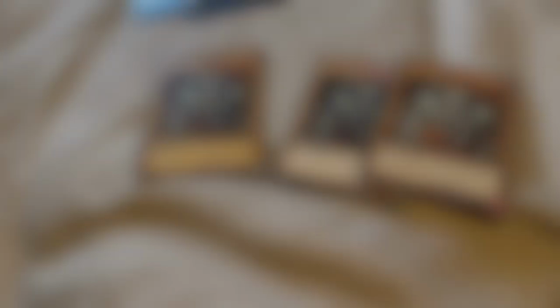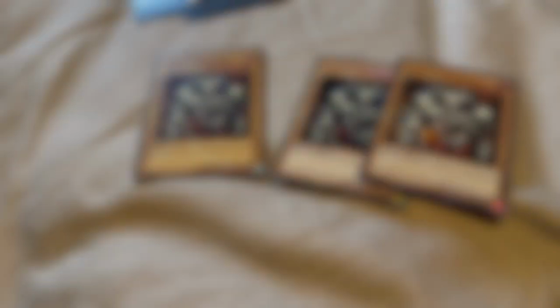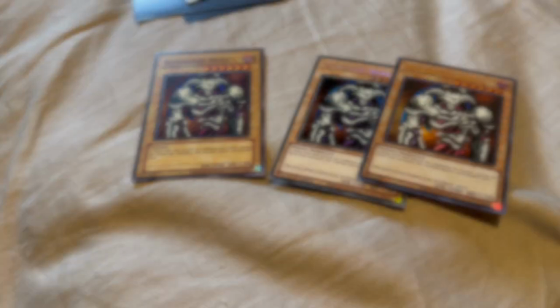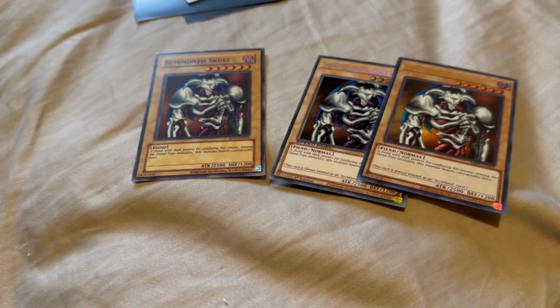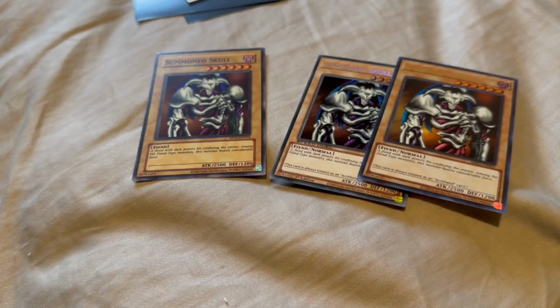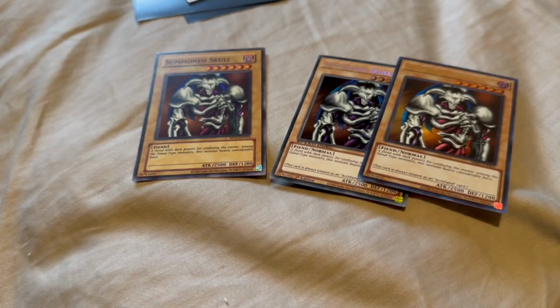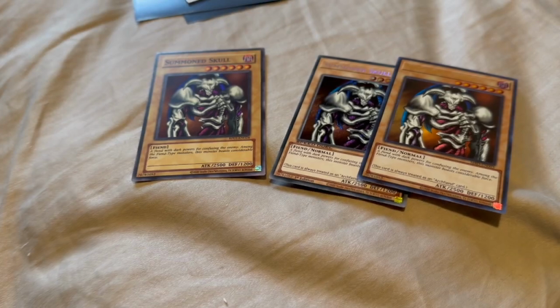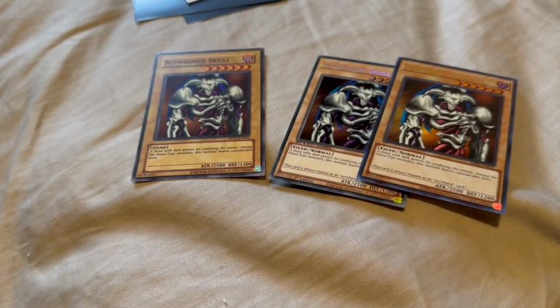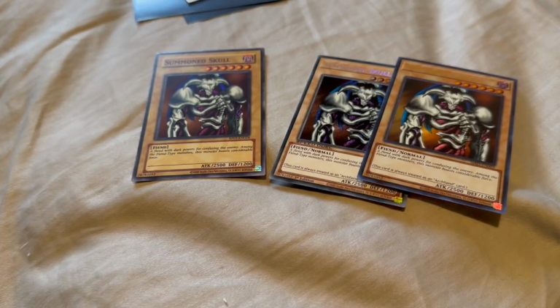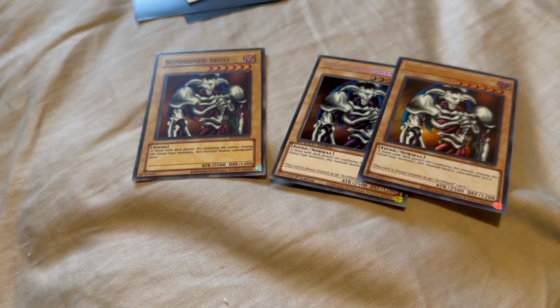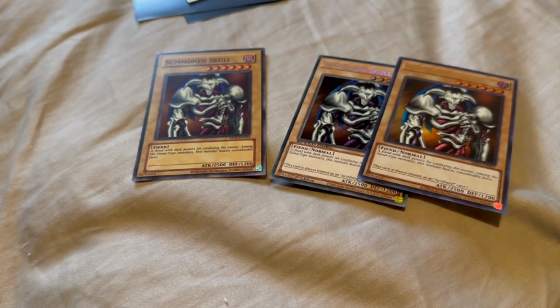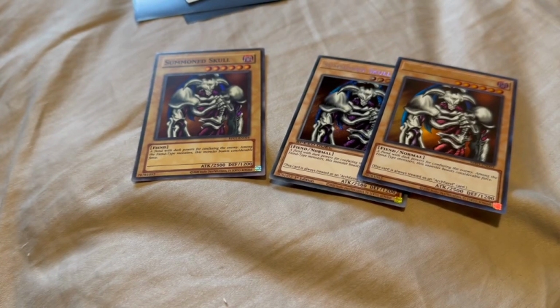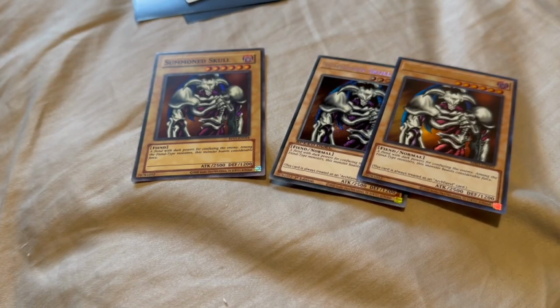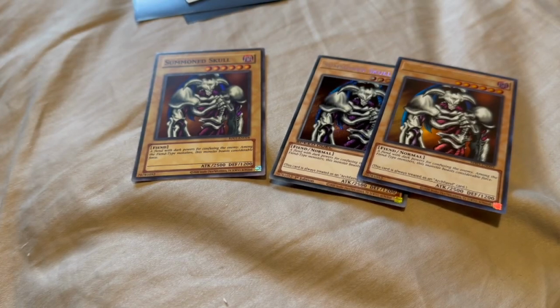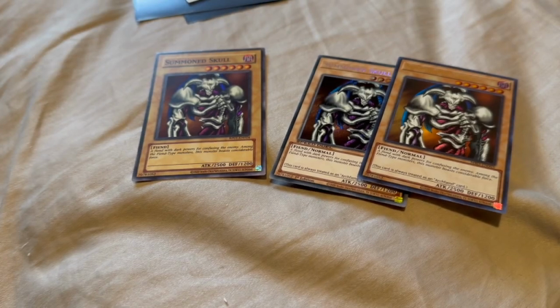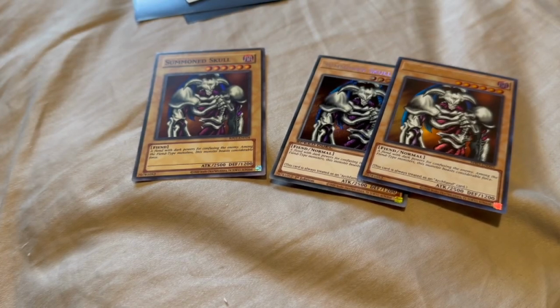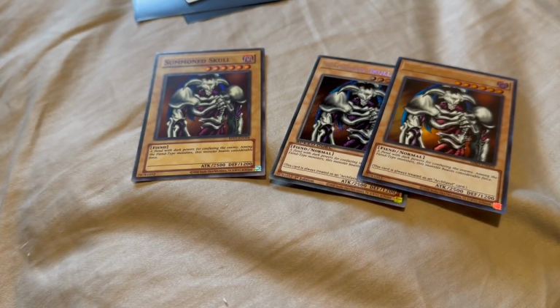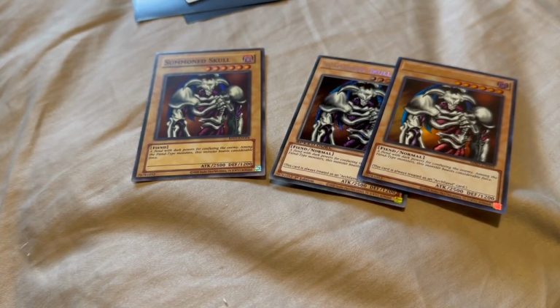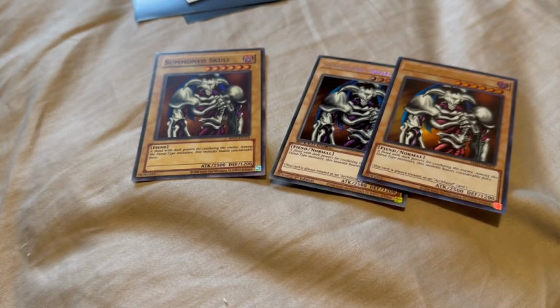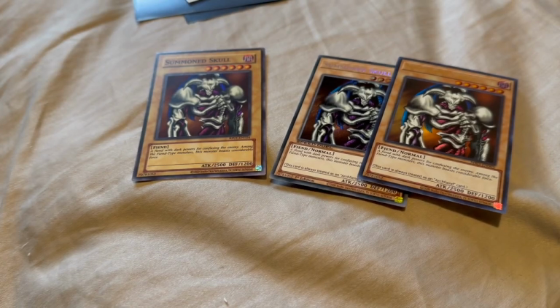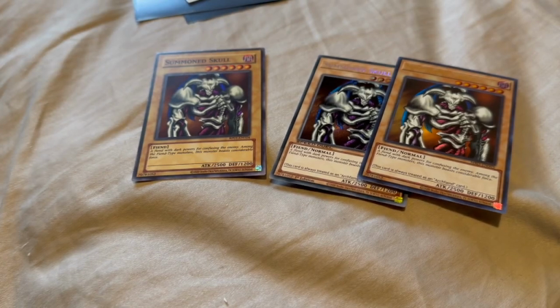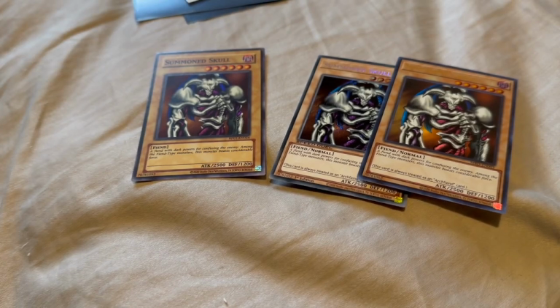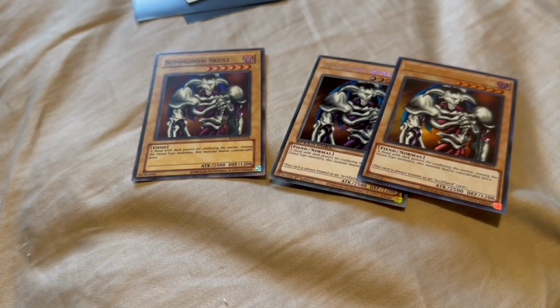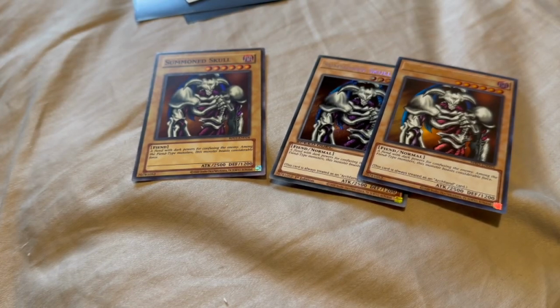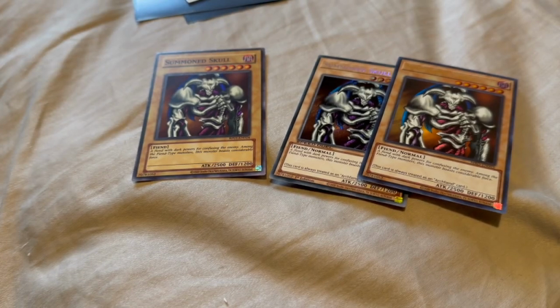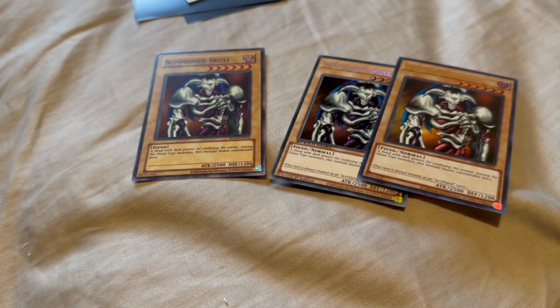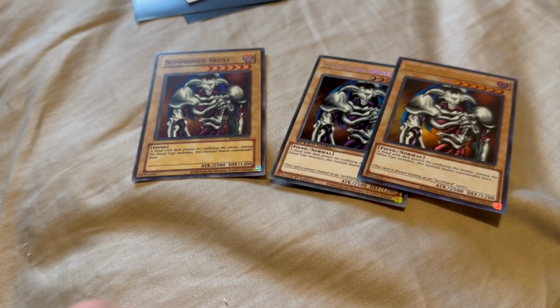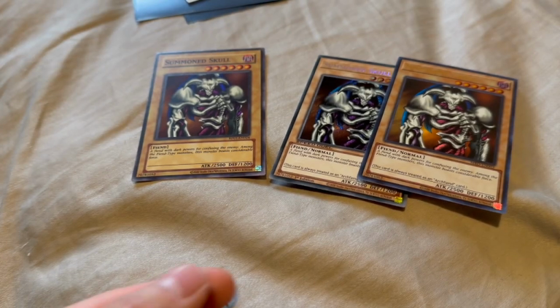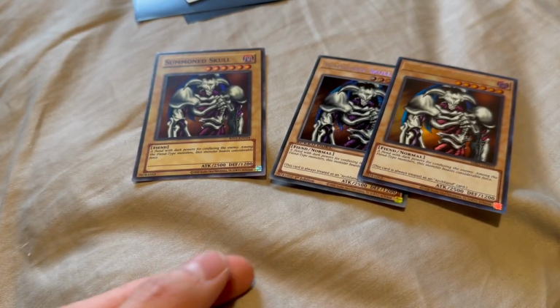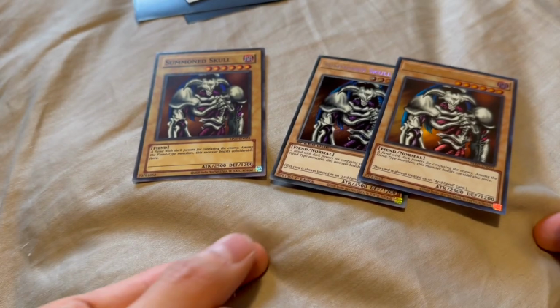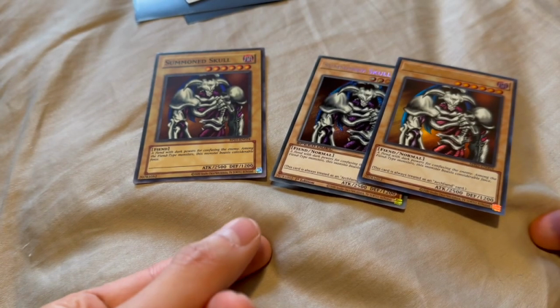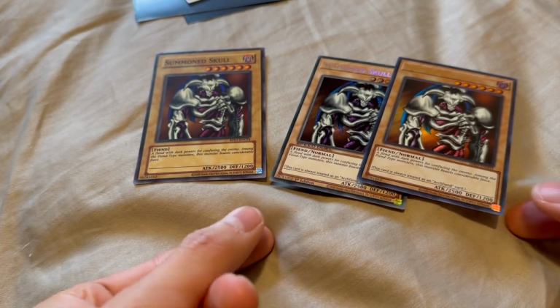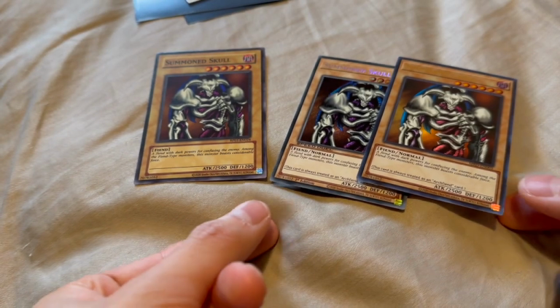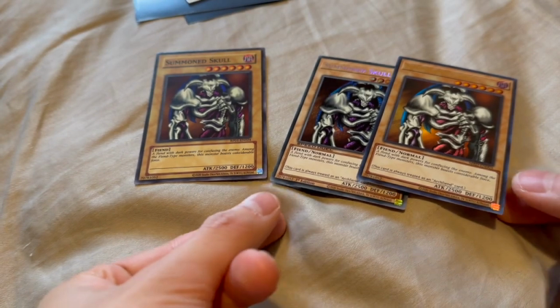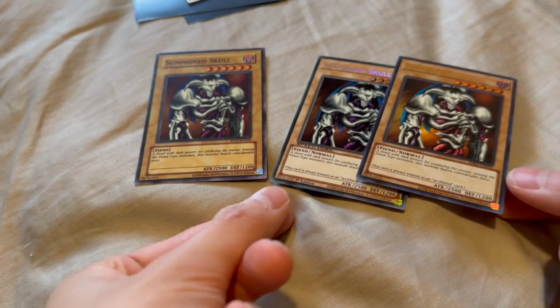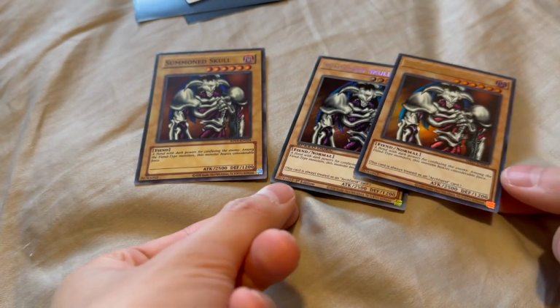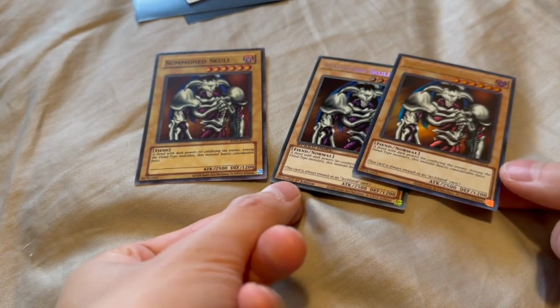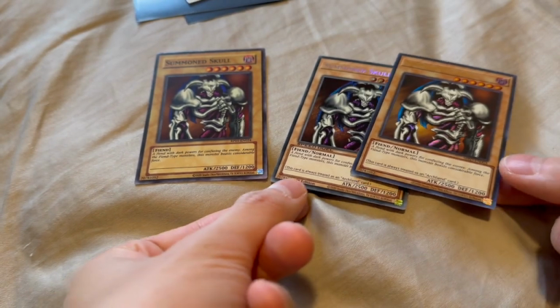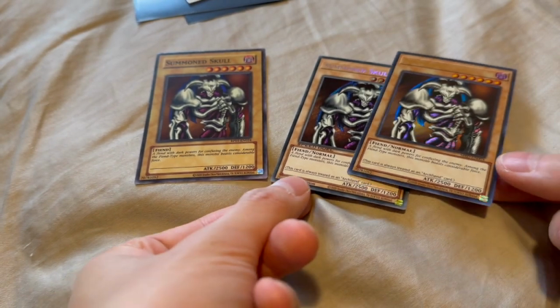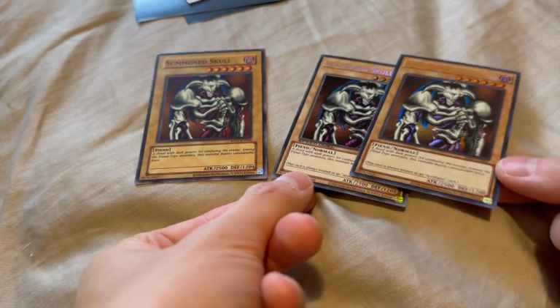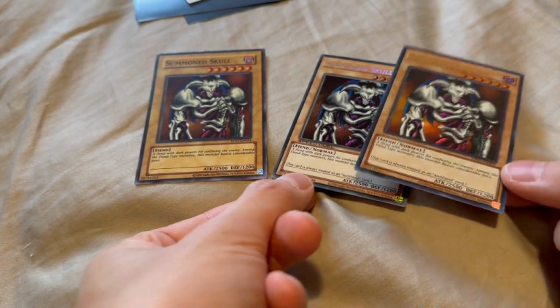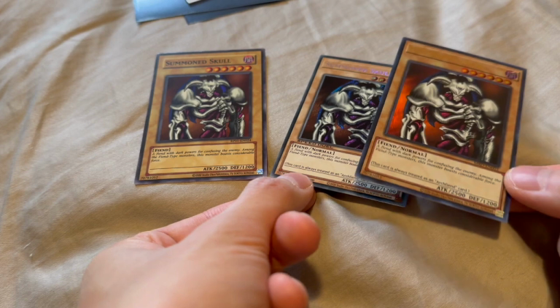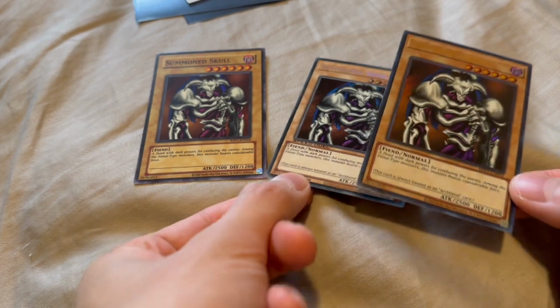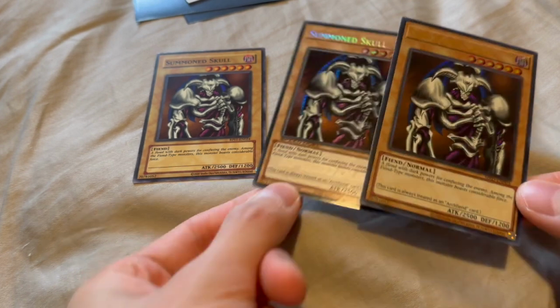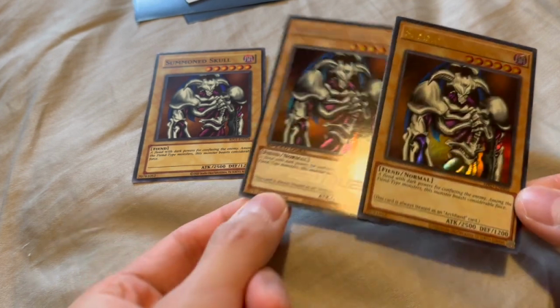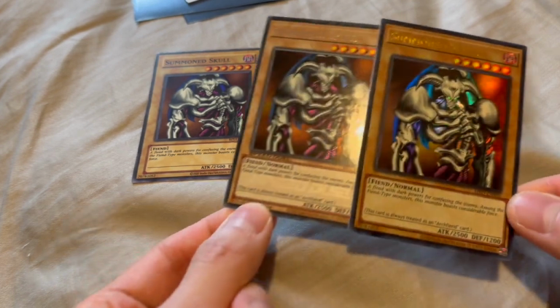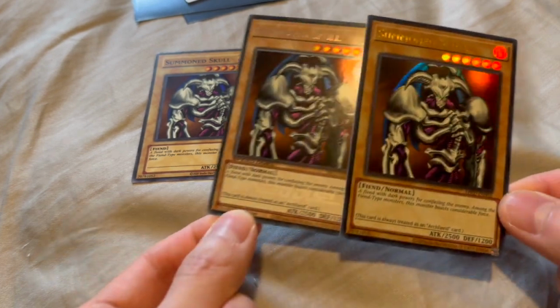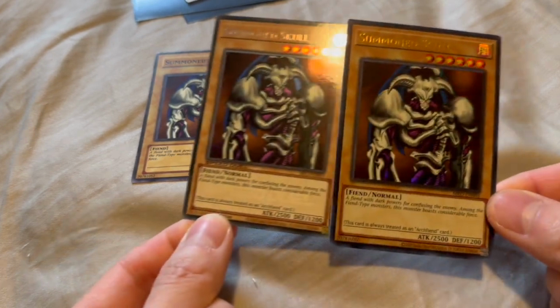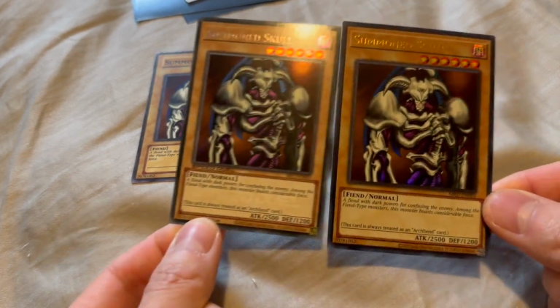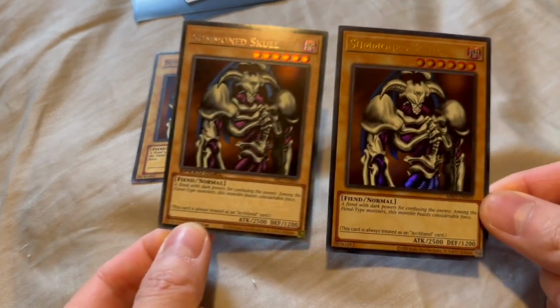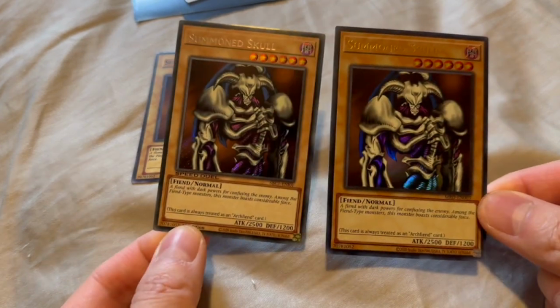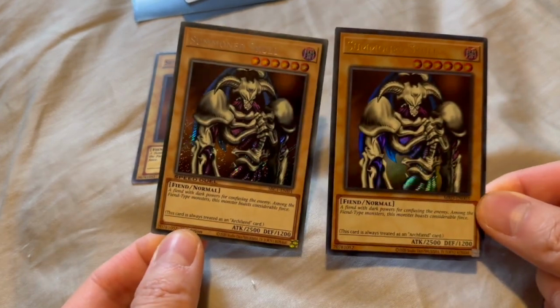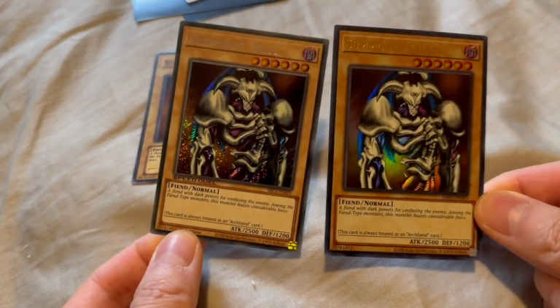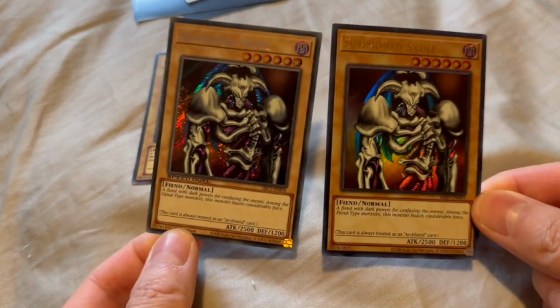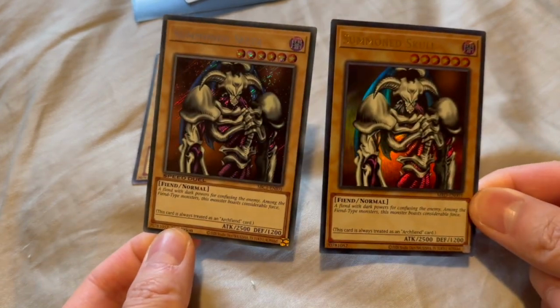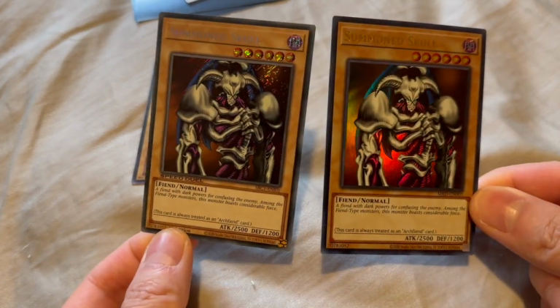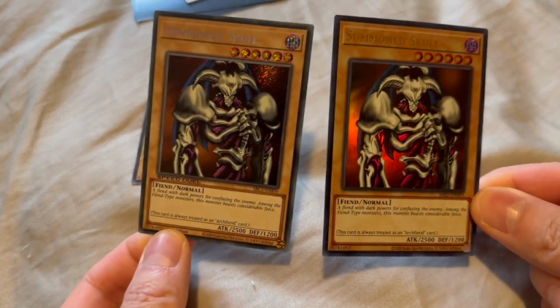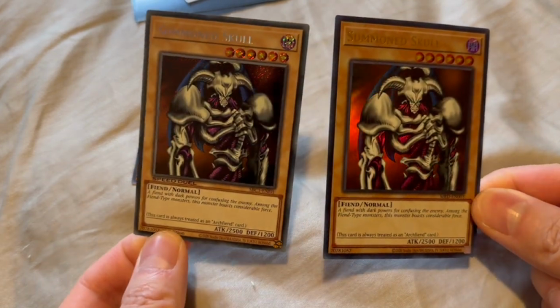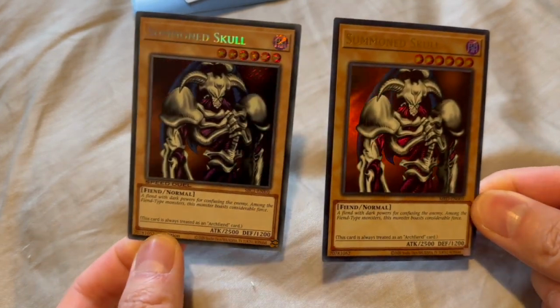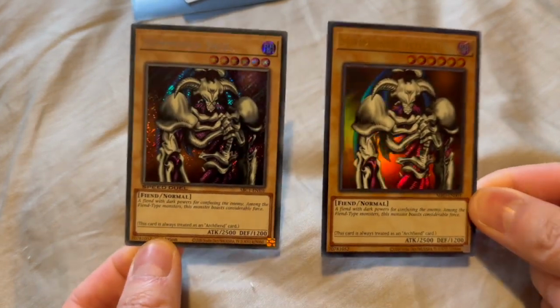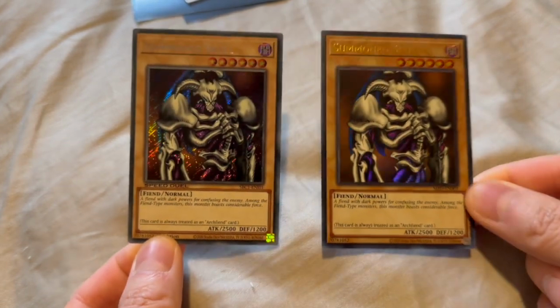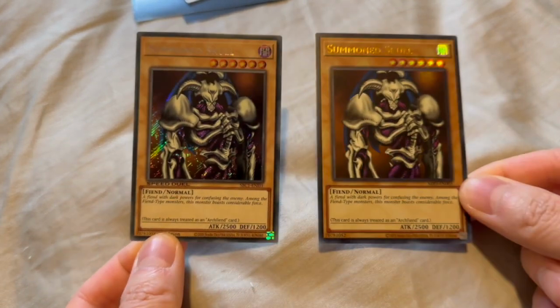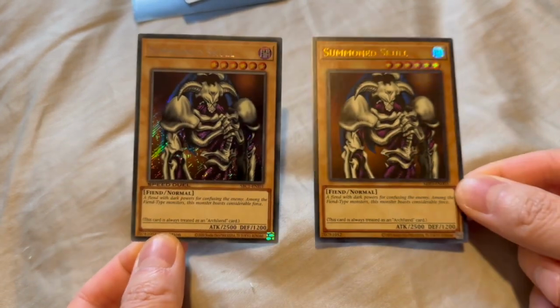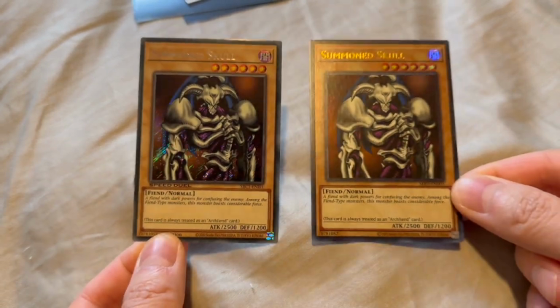Hey YouTube, it's your boy Dirkujan. Today I'm going to do a quick card review of three different Summoned Skulls that I have in my collection.